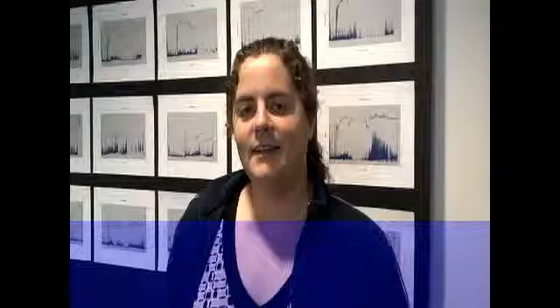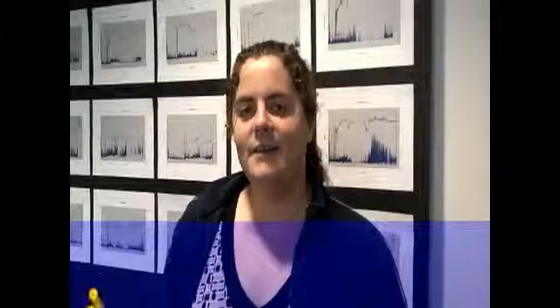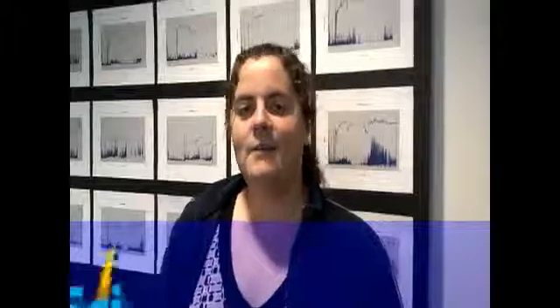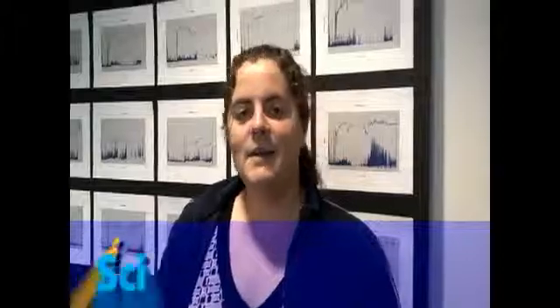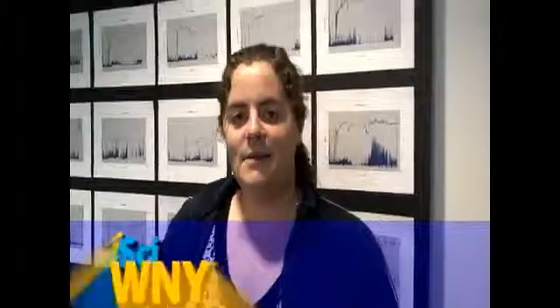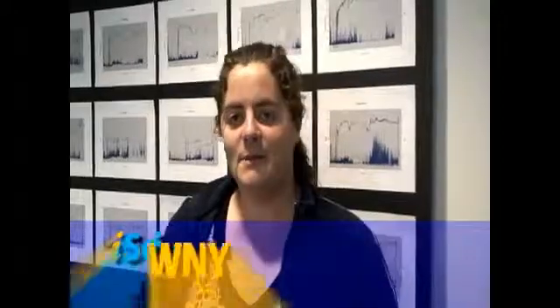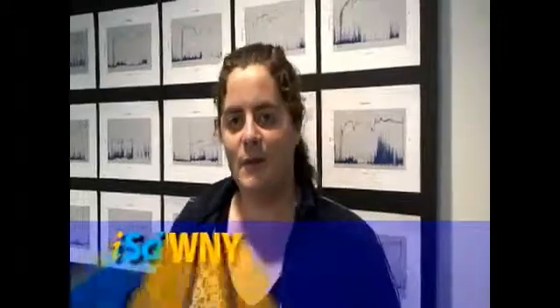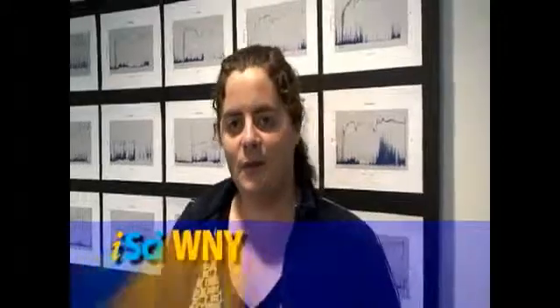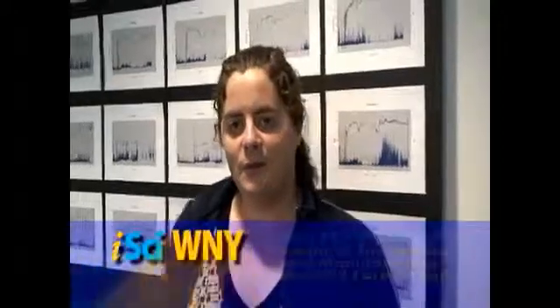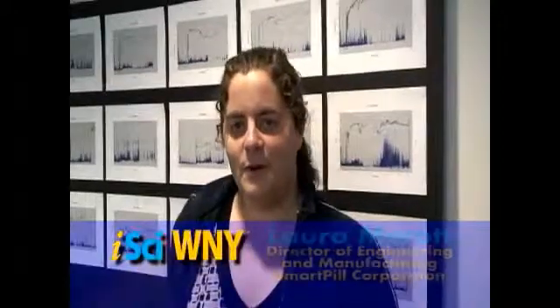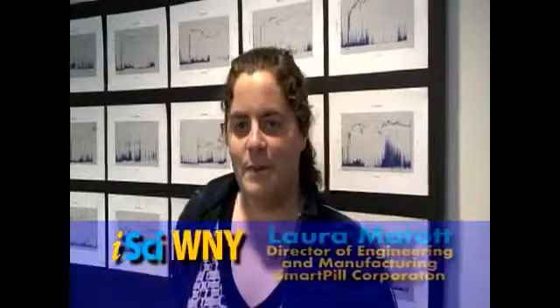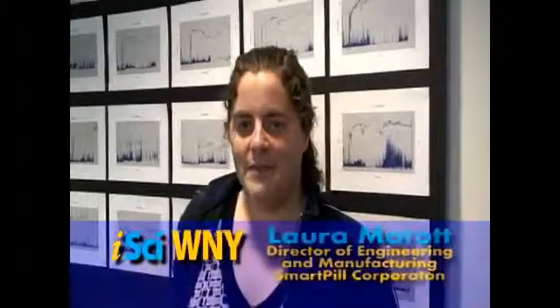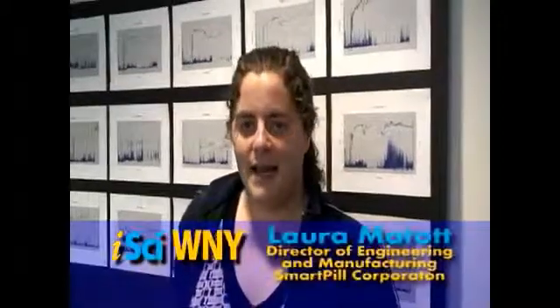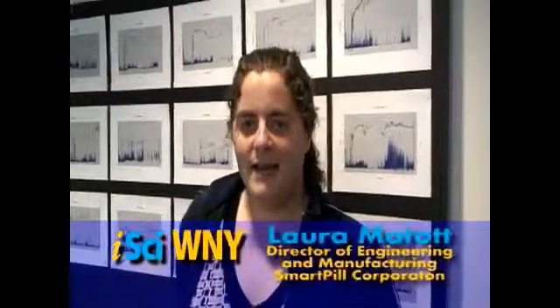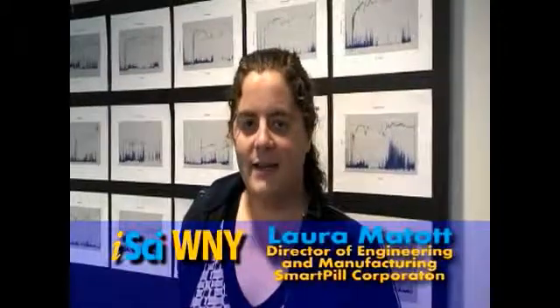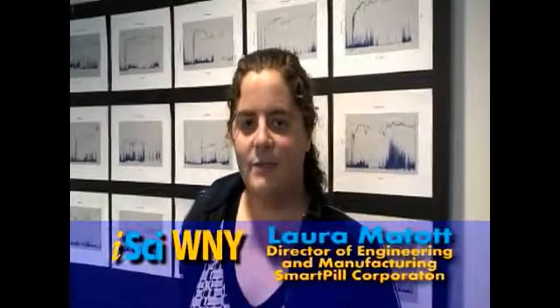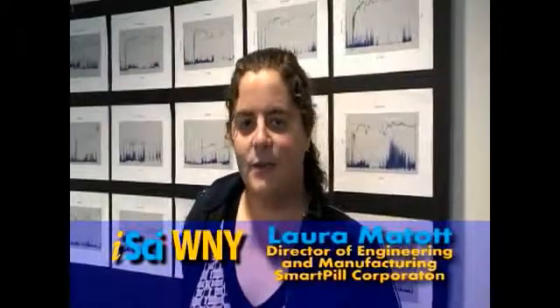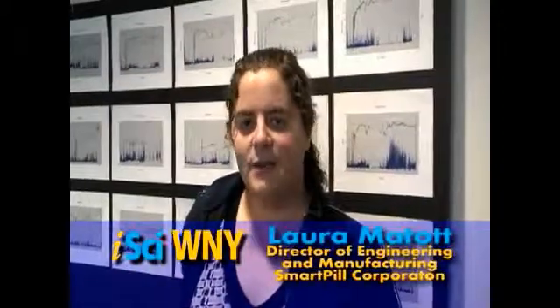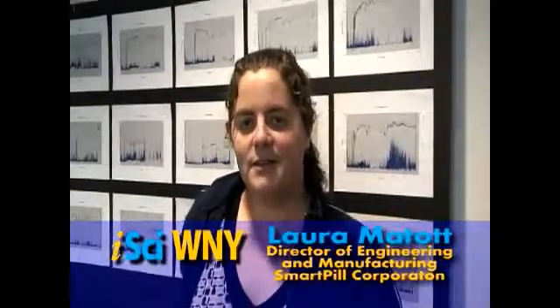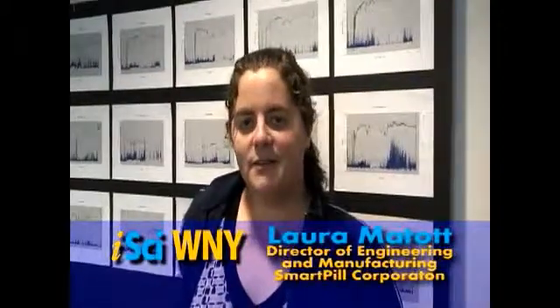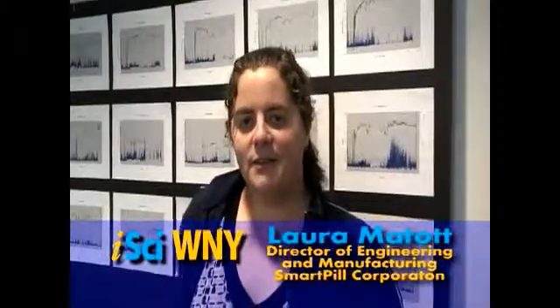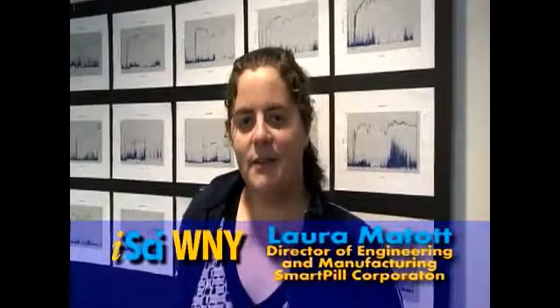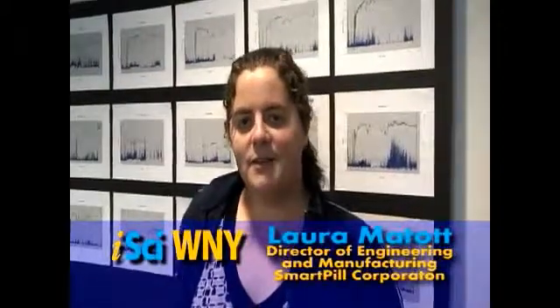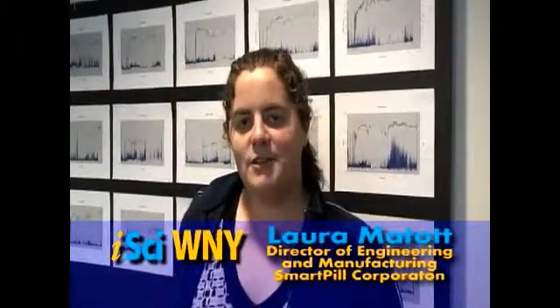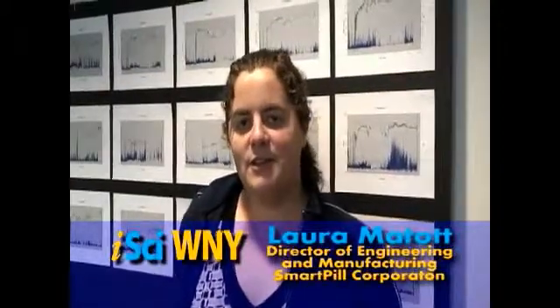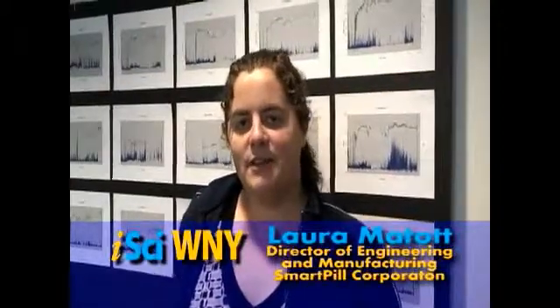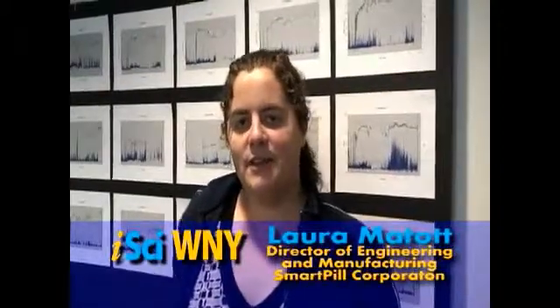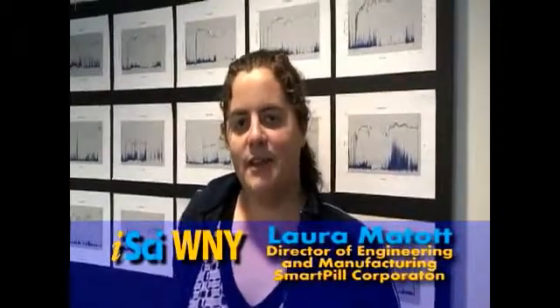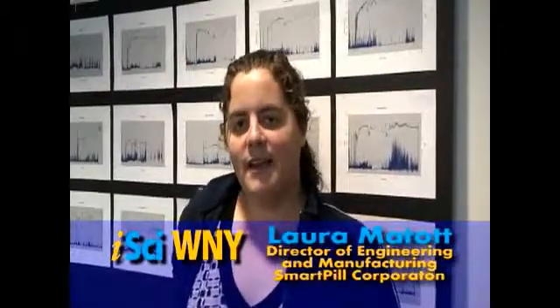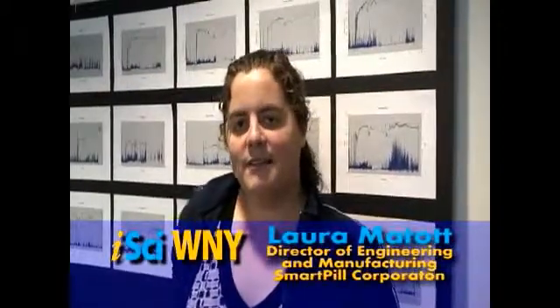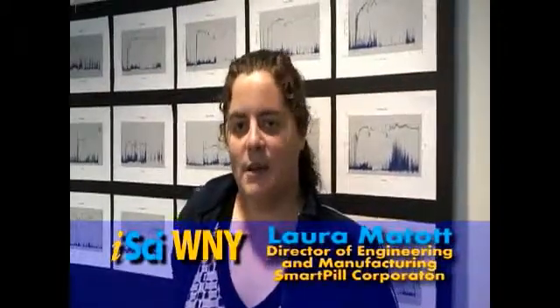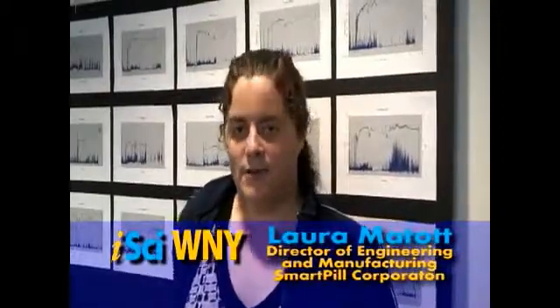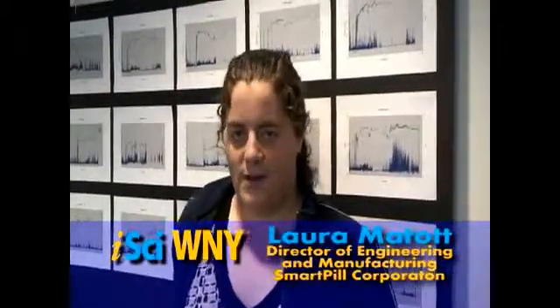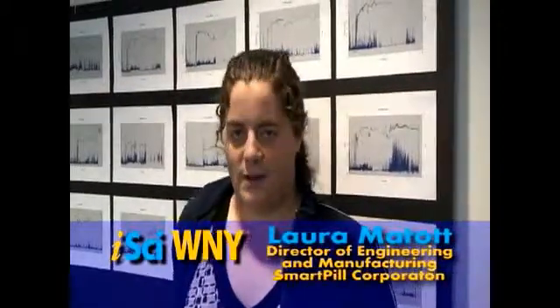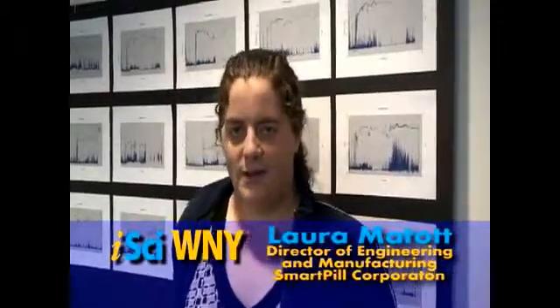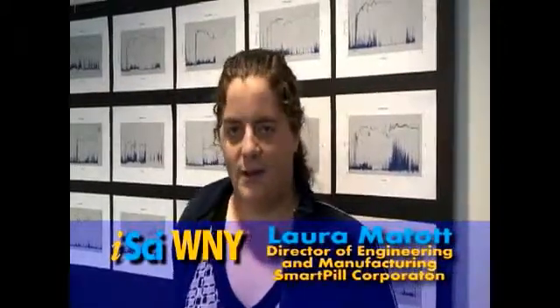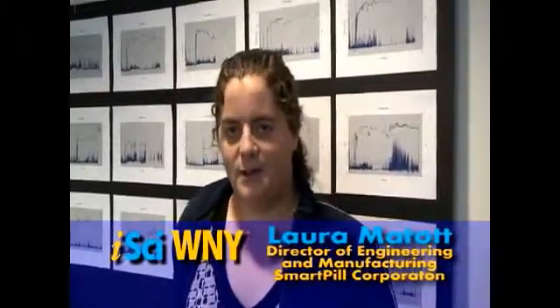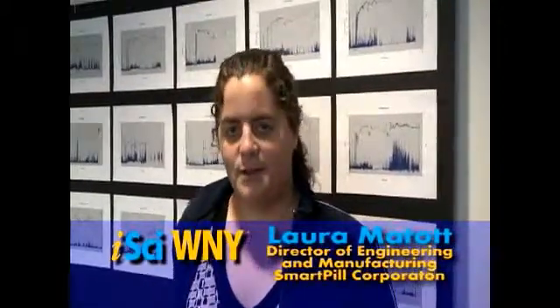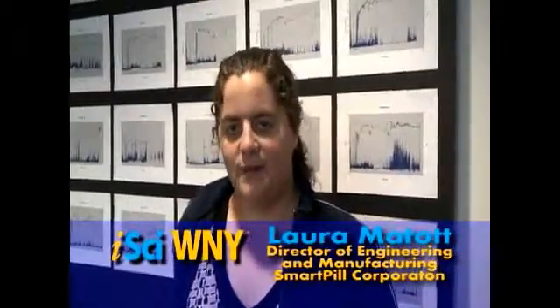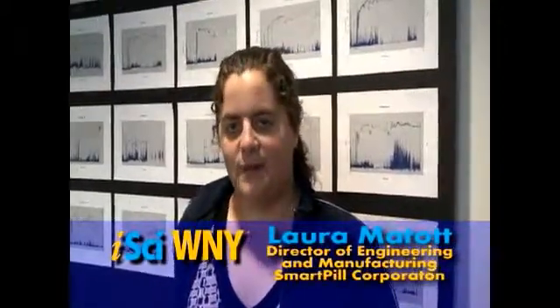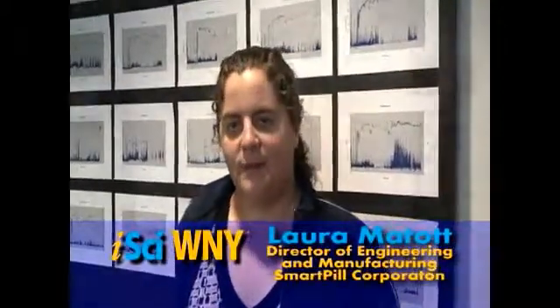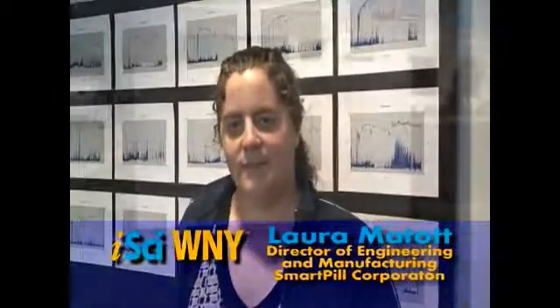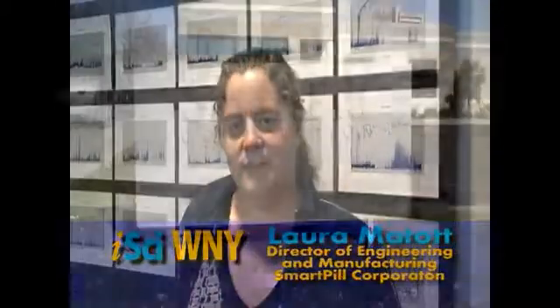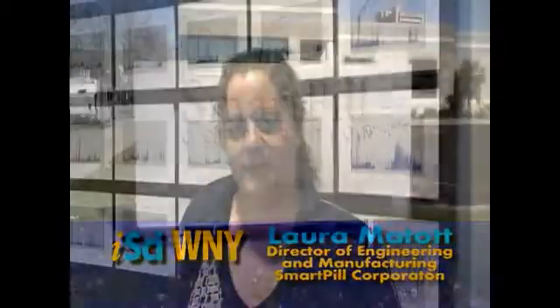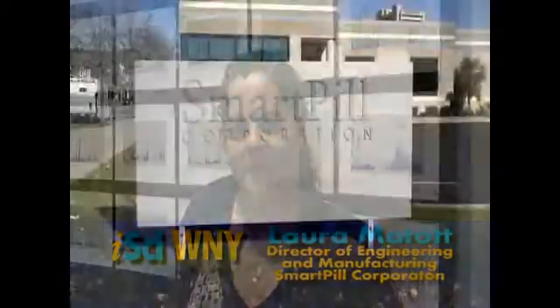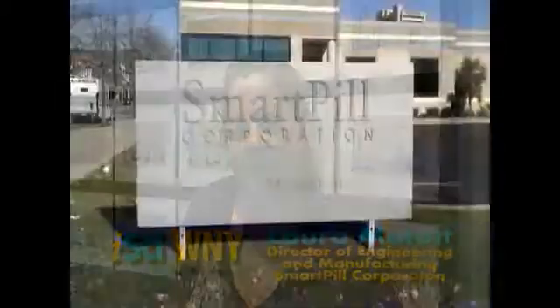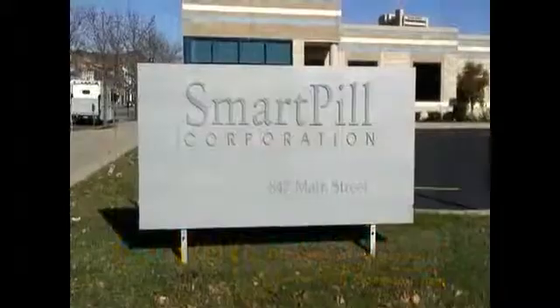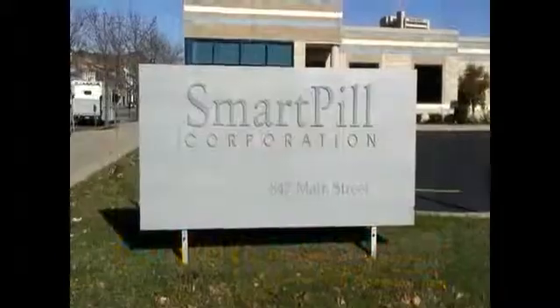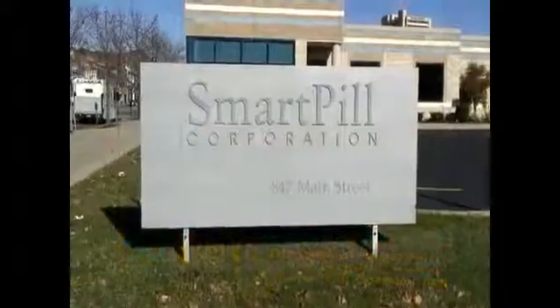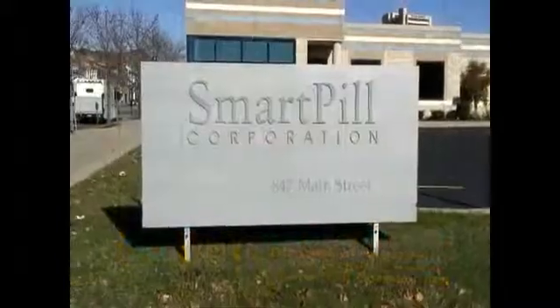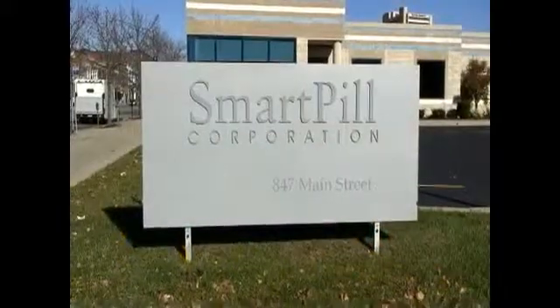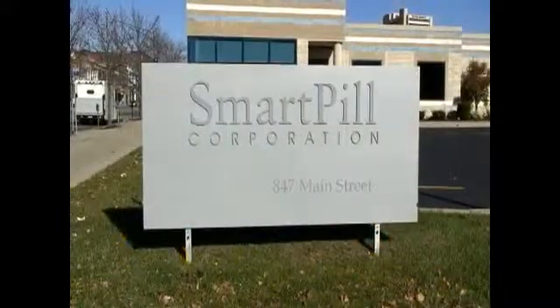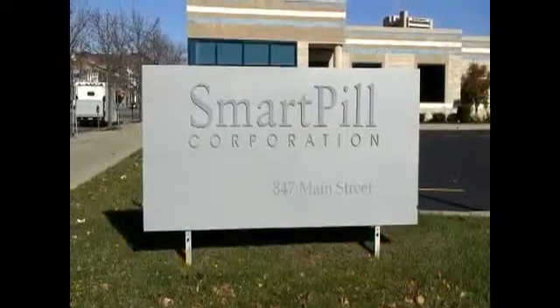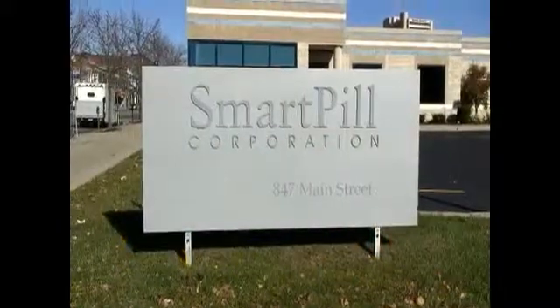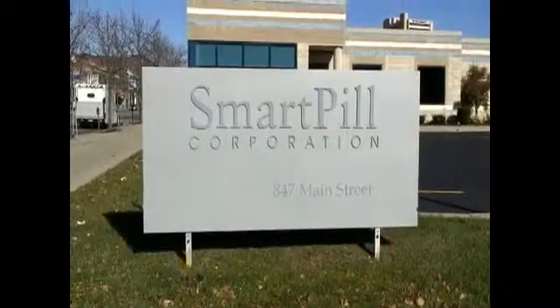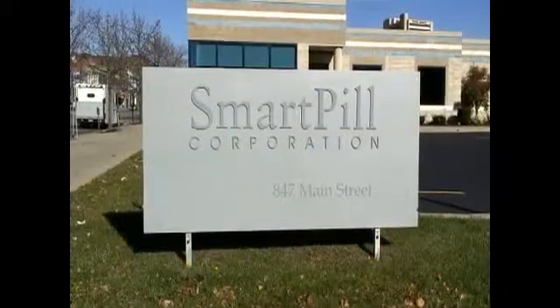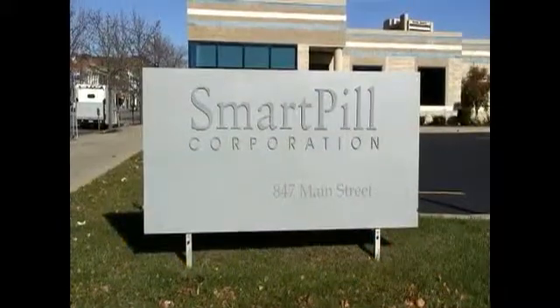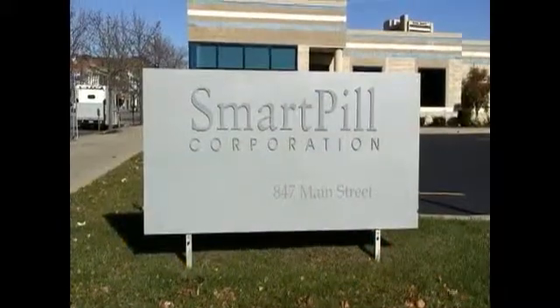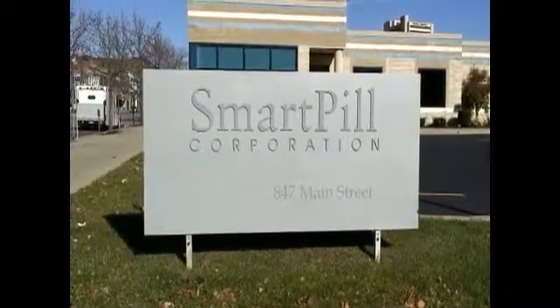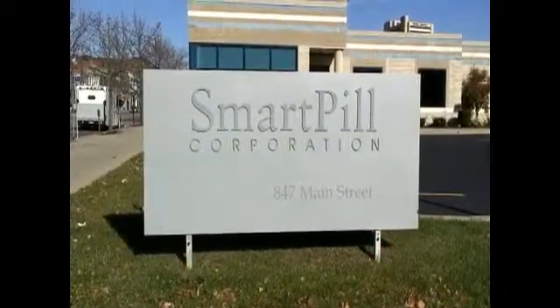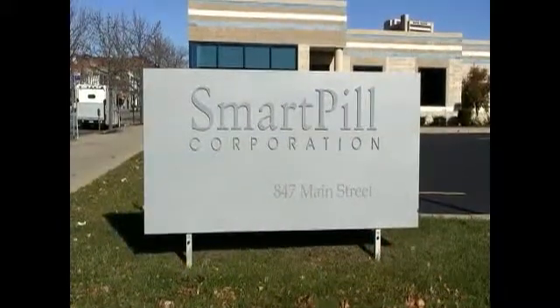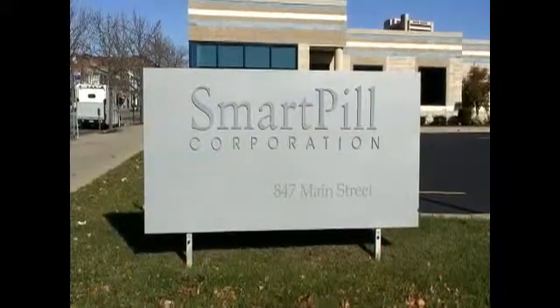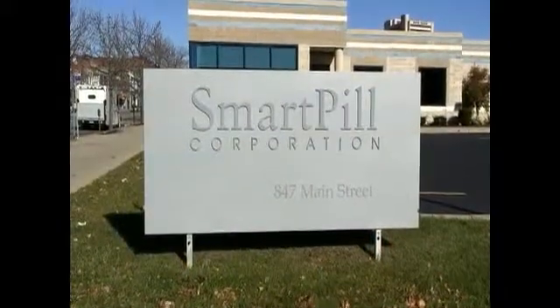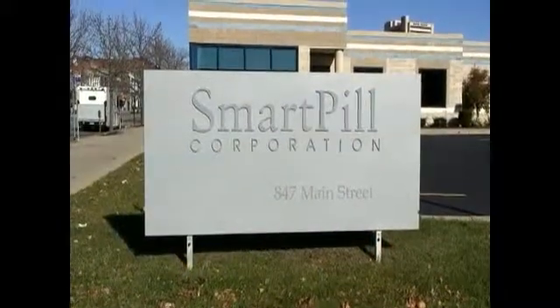My name is Laura Matot. I'm Director of Engineering and Manufacturing here at SmartPill. I've been with the company for almost eight years now.